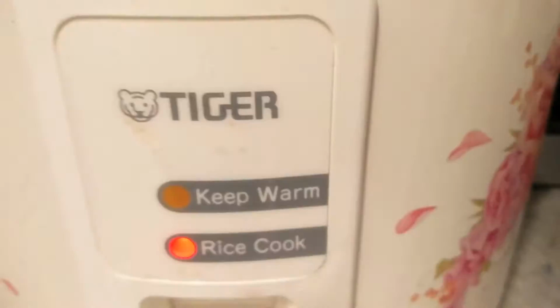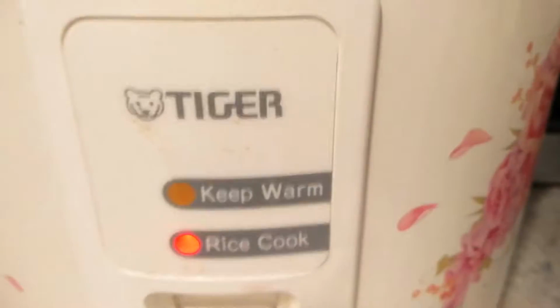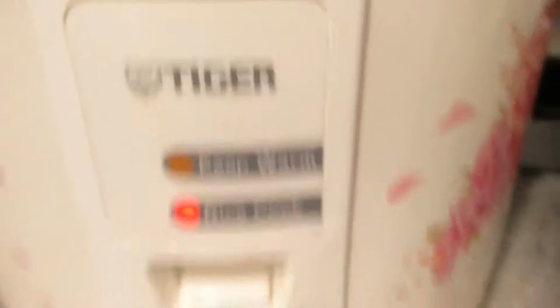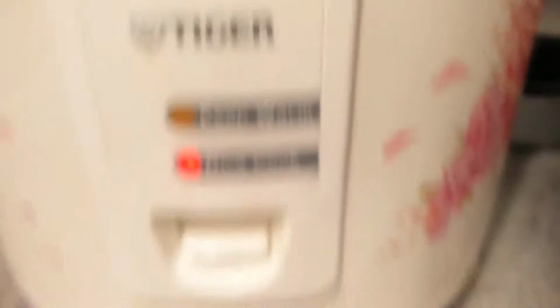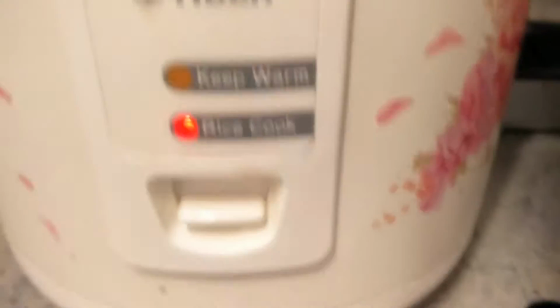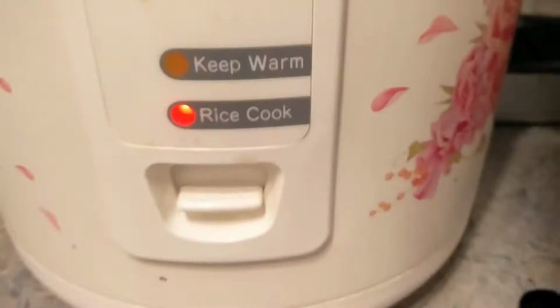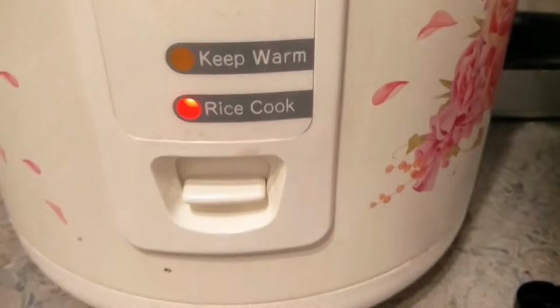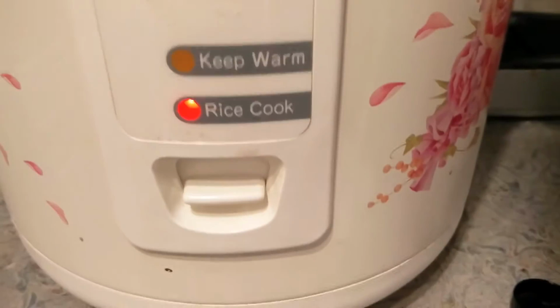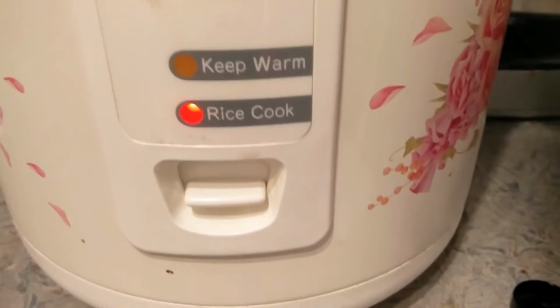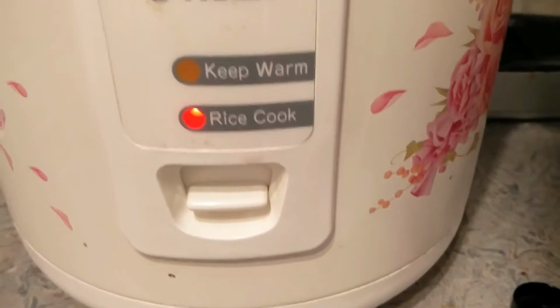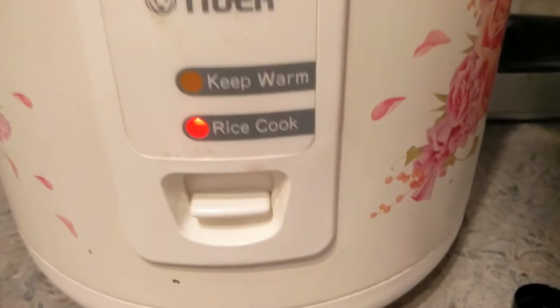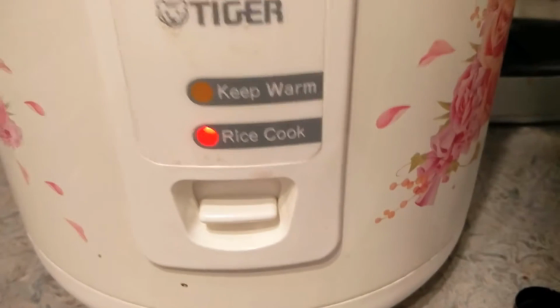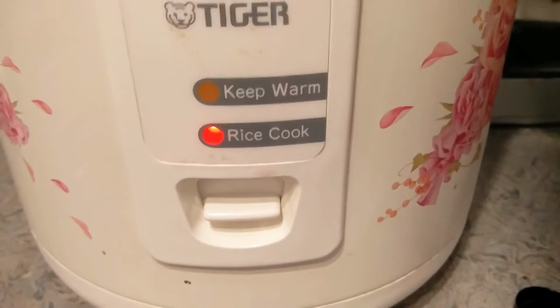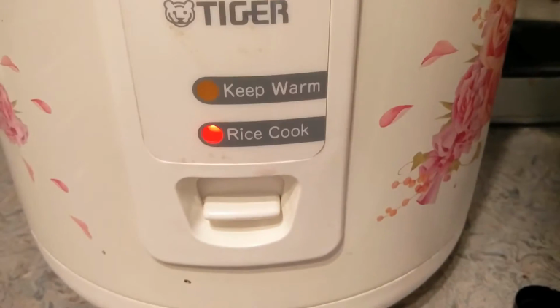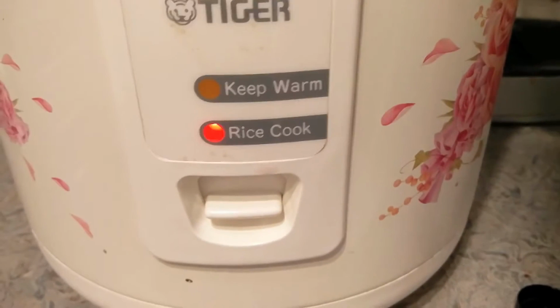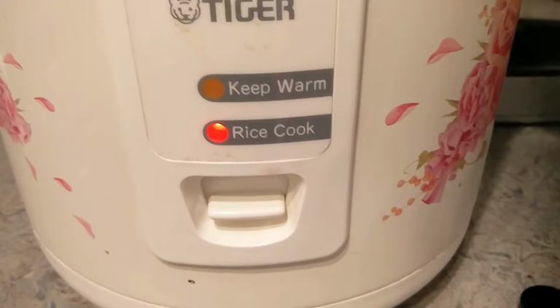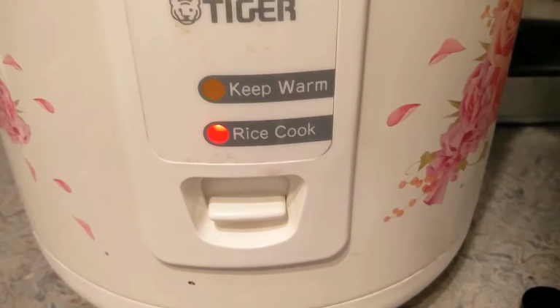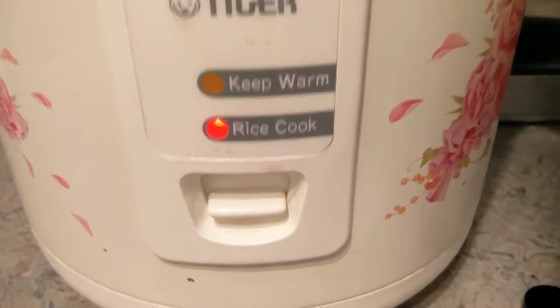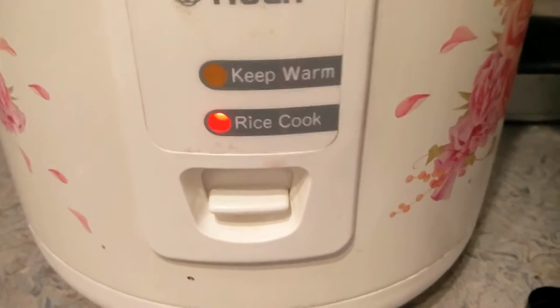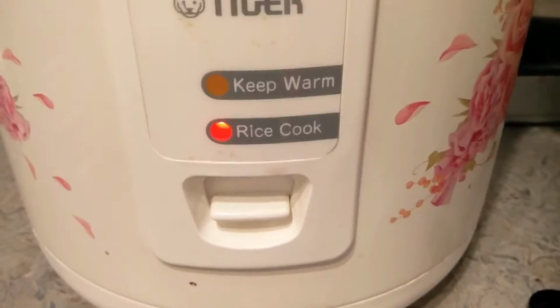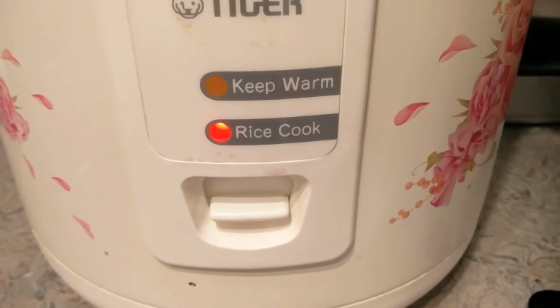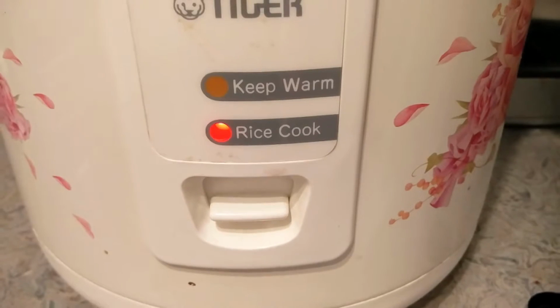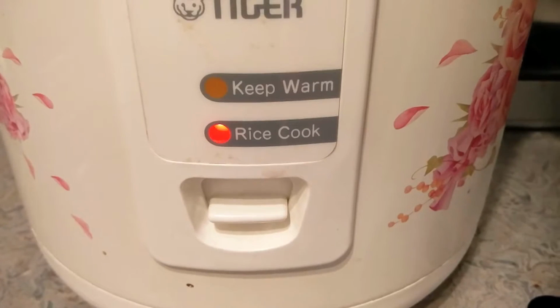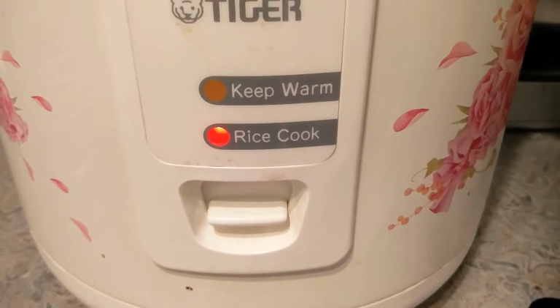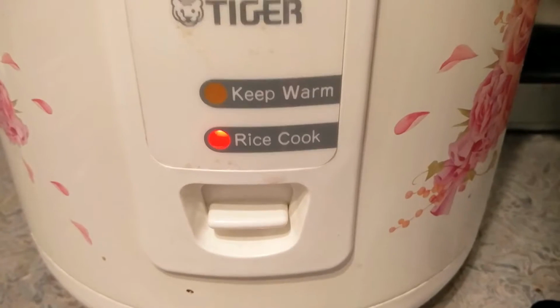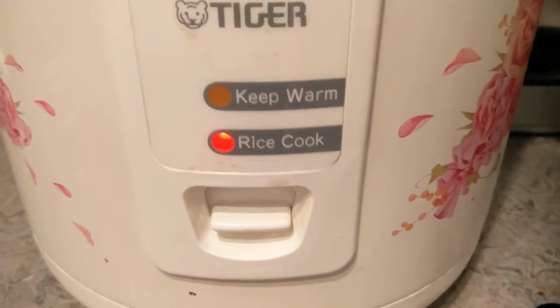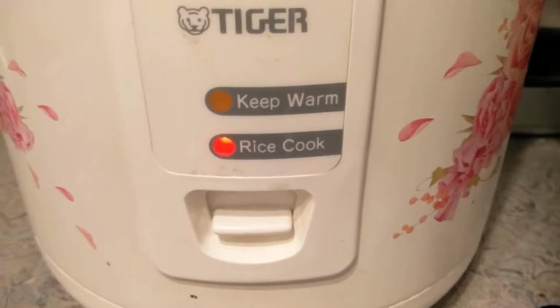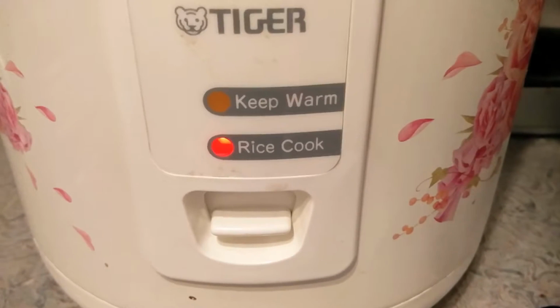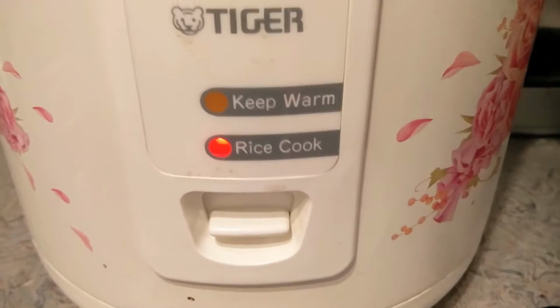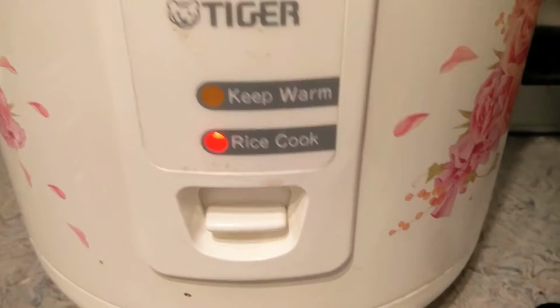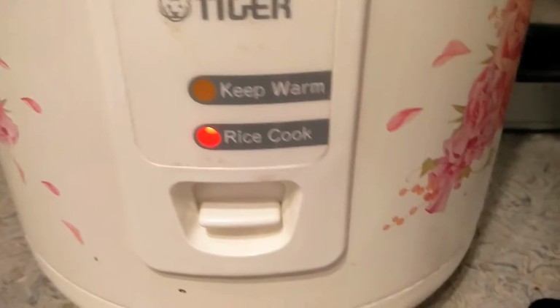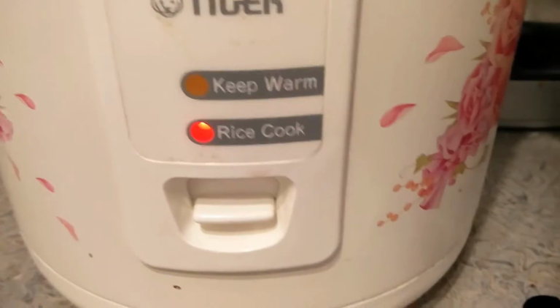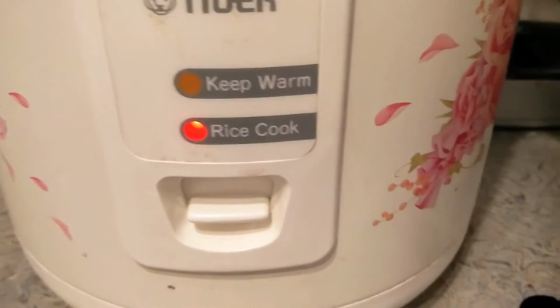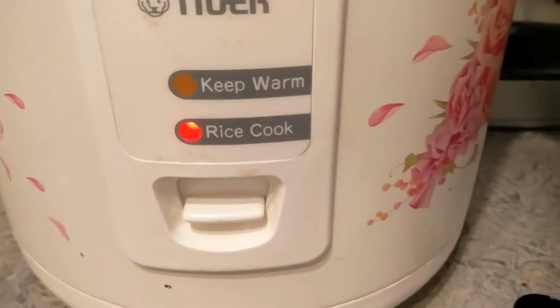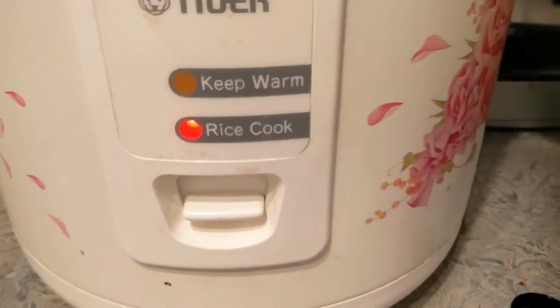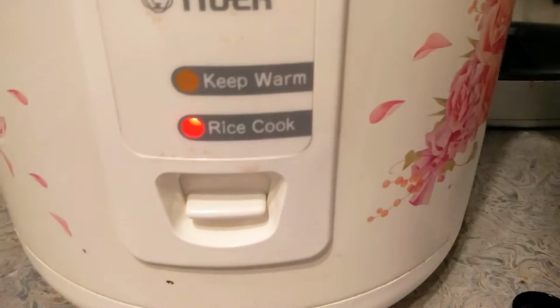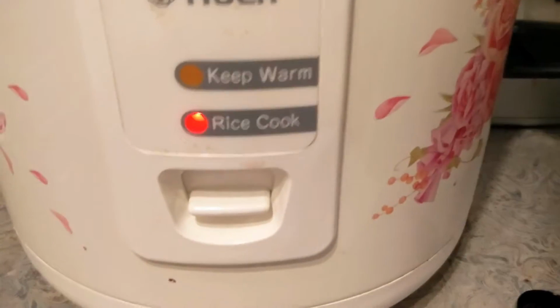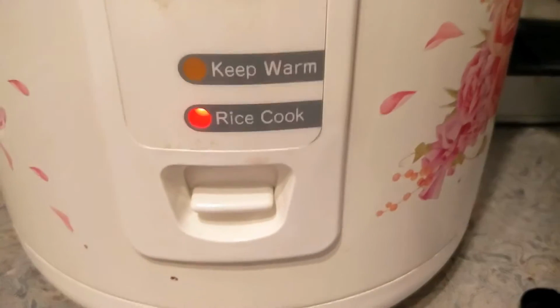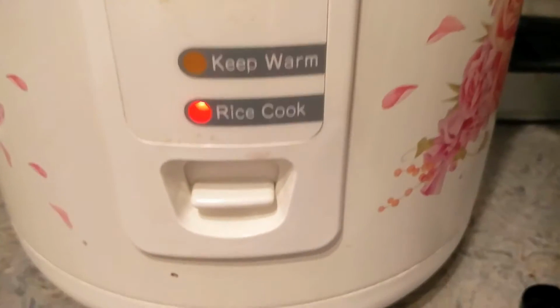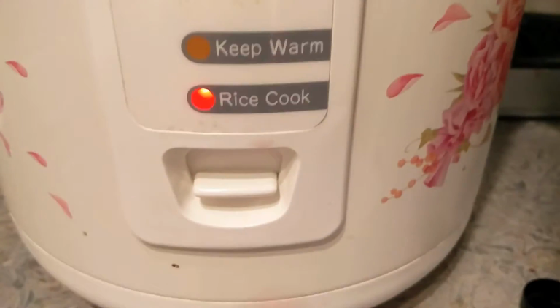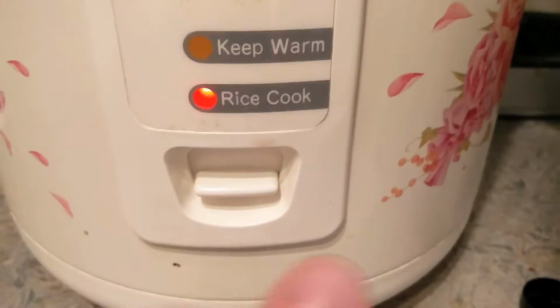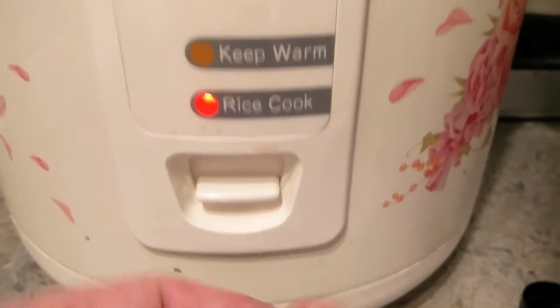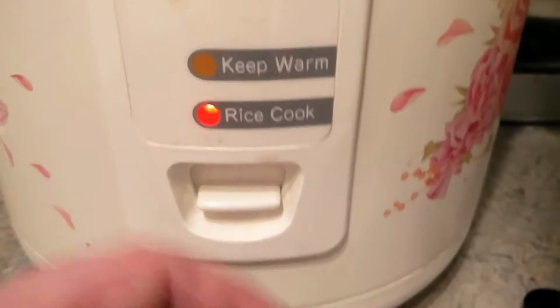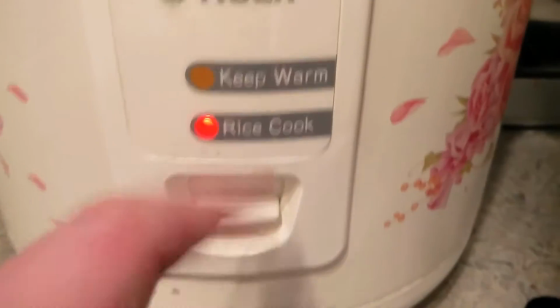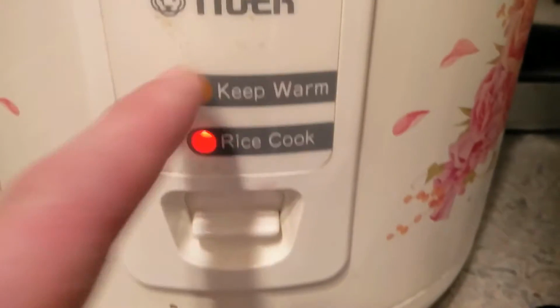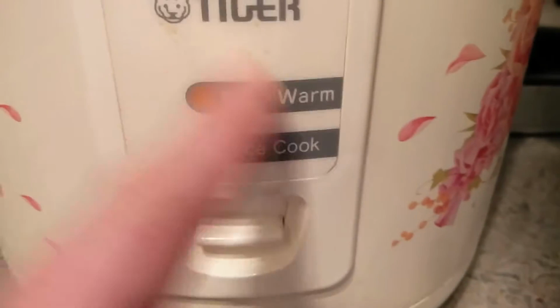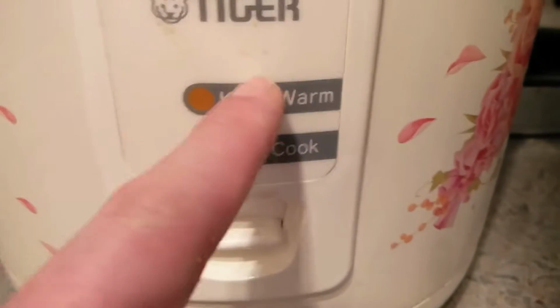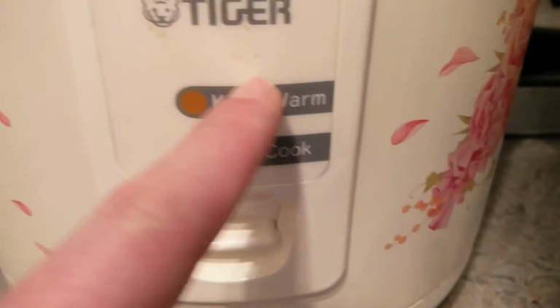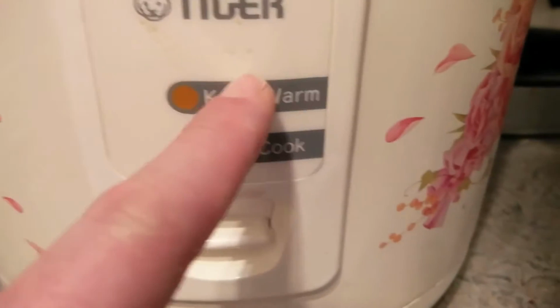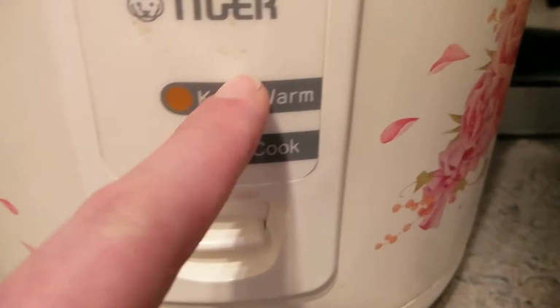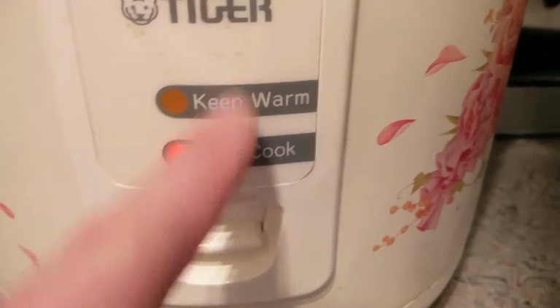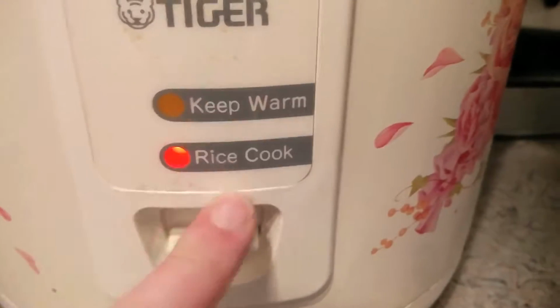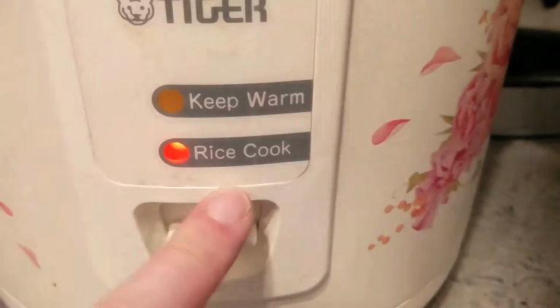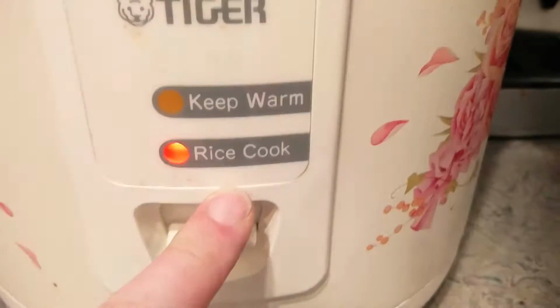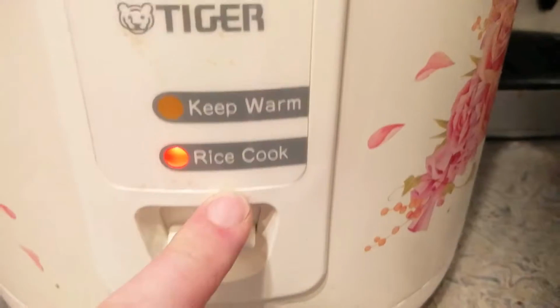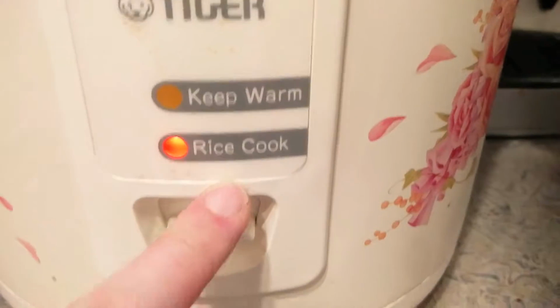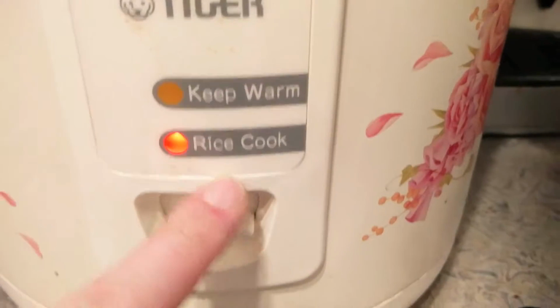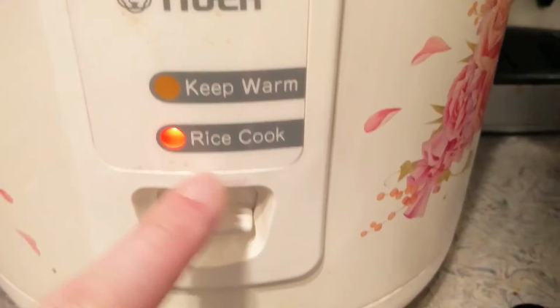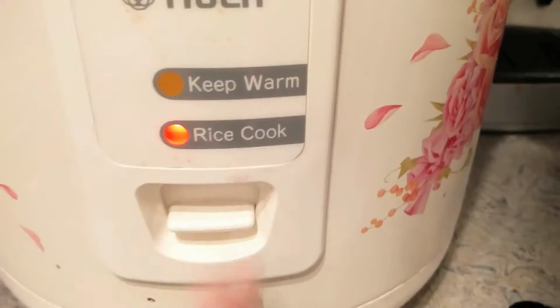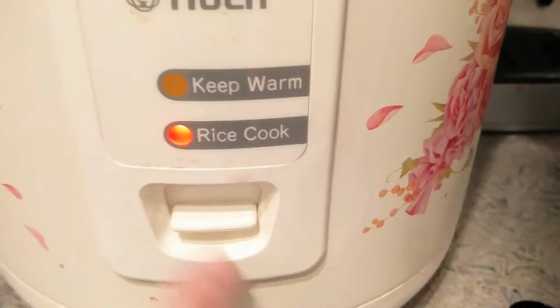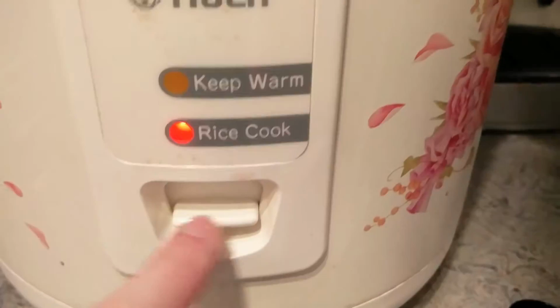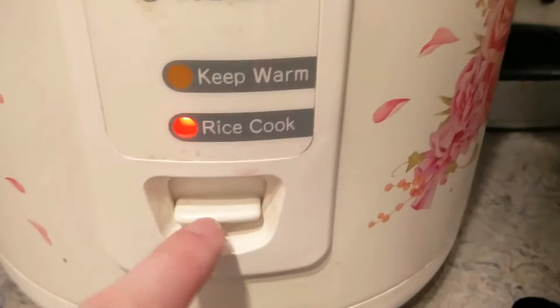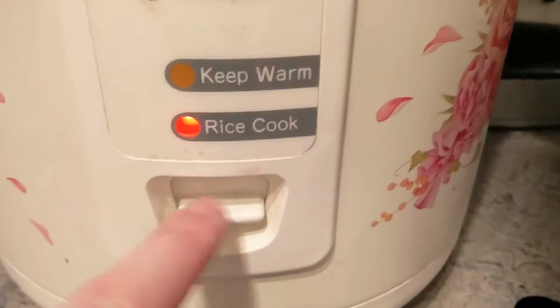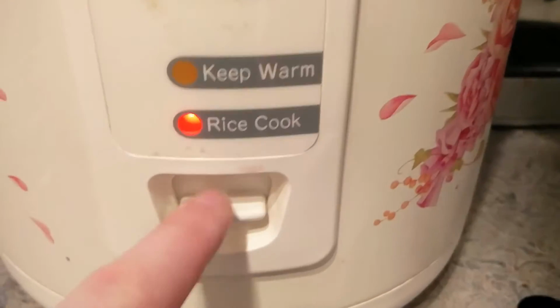Rice cooker — just a standard one. It's probably only worth like 40 bucks. It's got keep warm and rice cook.